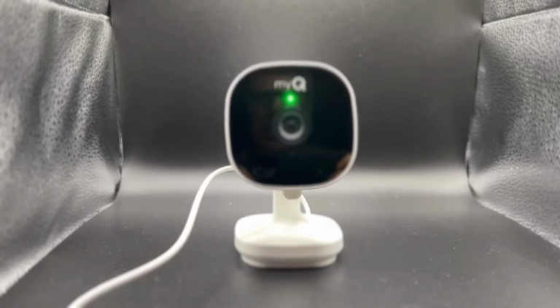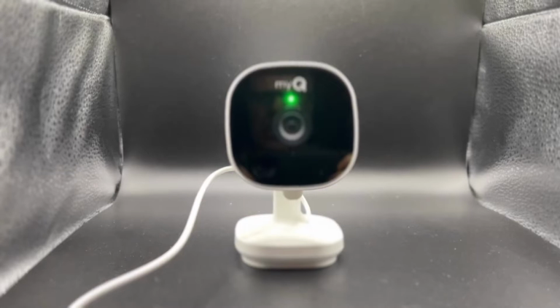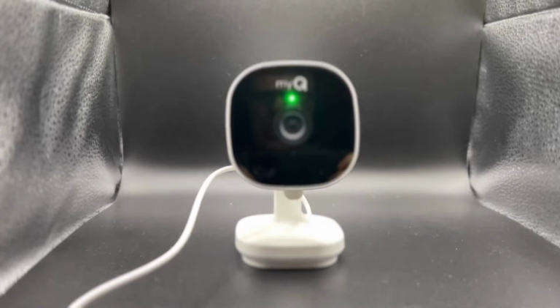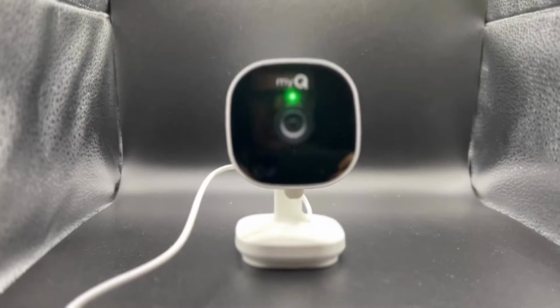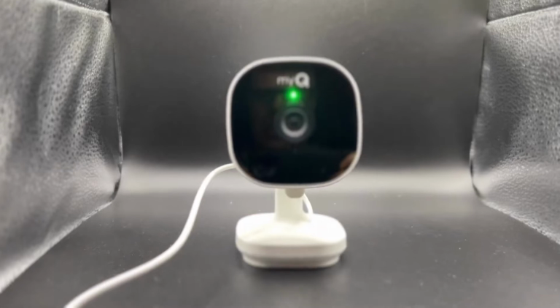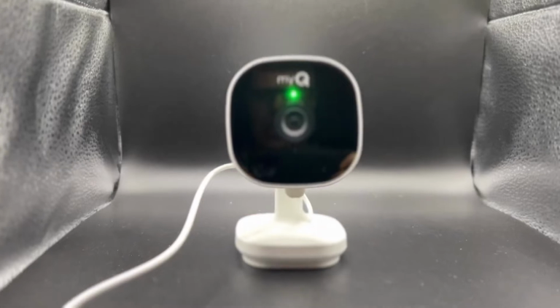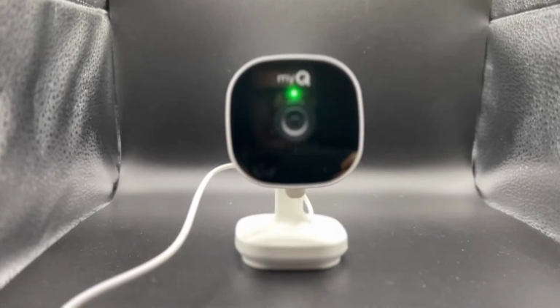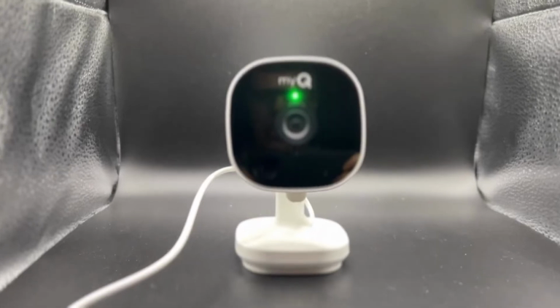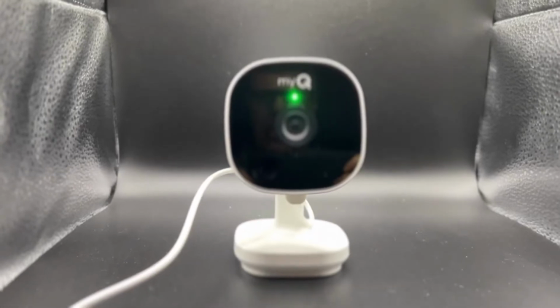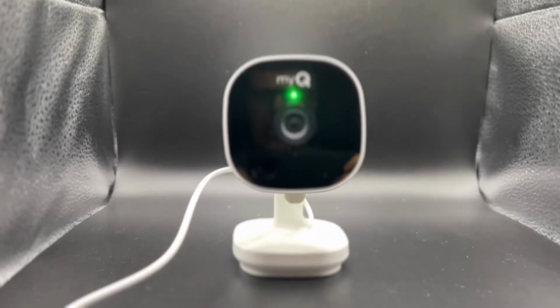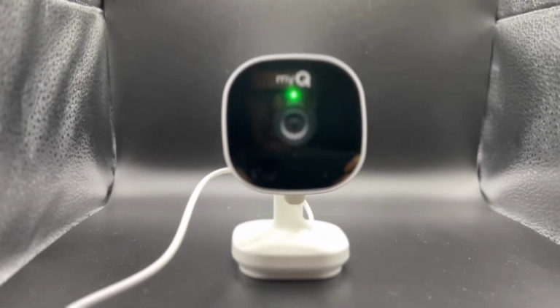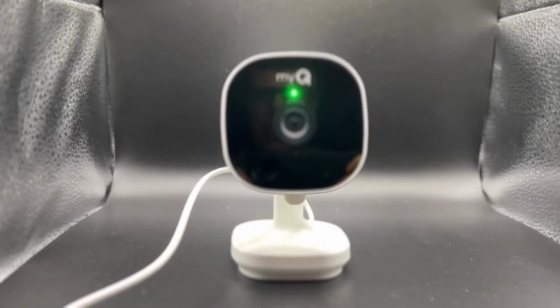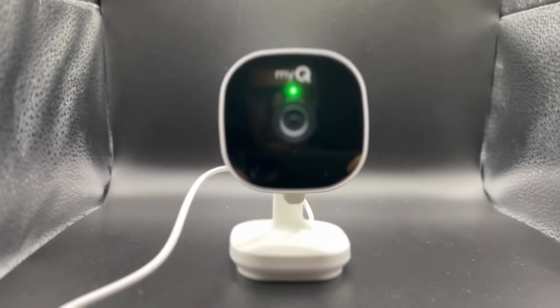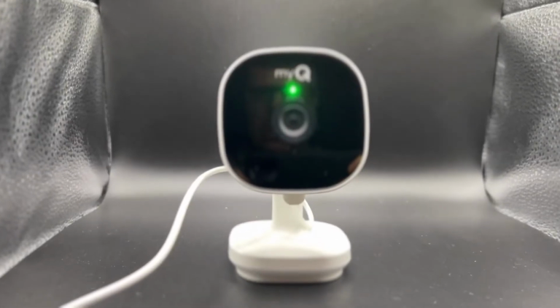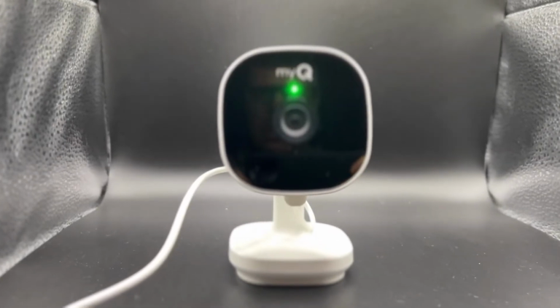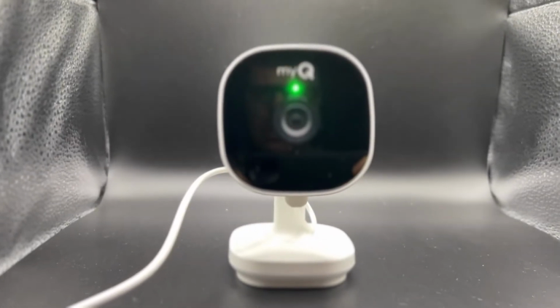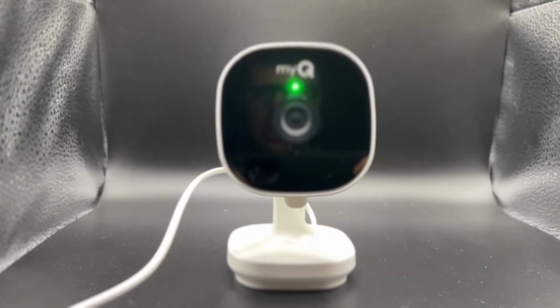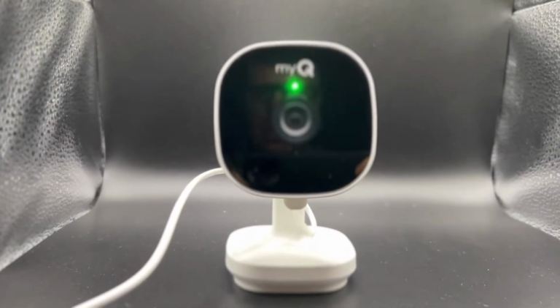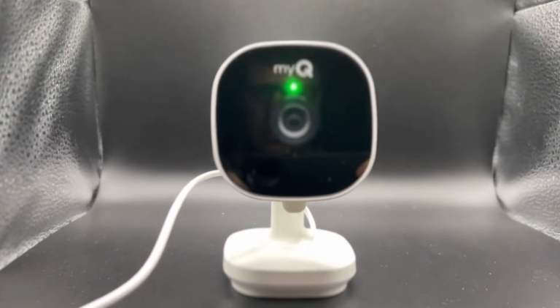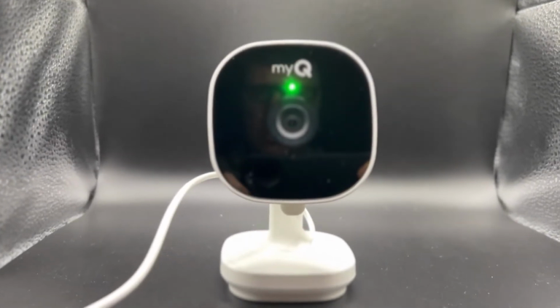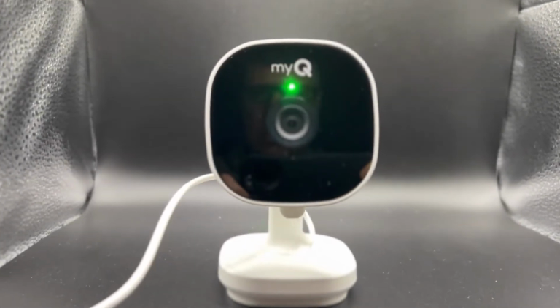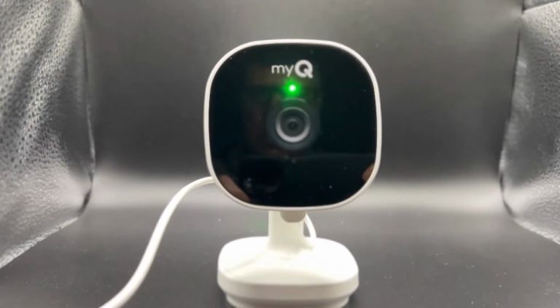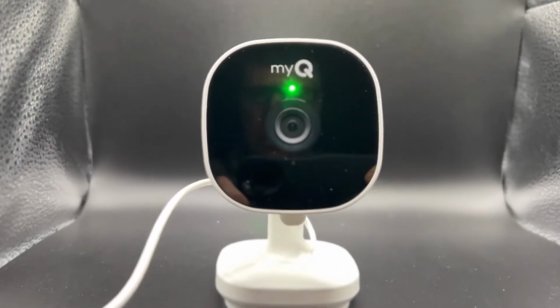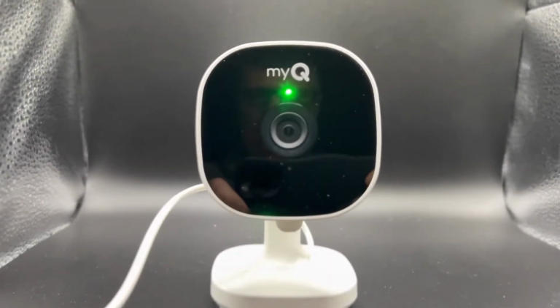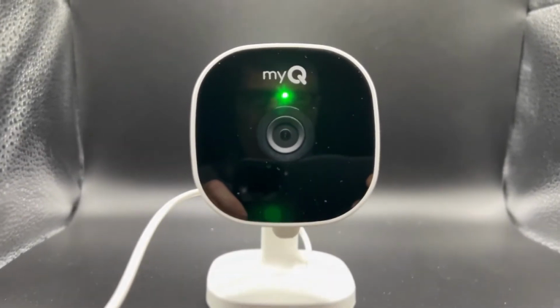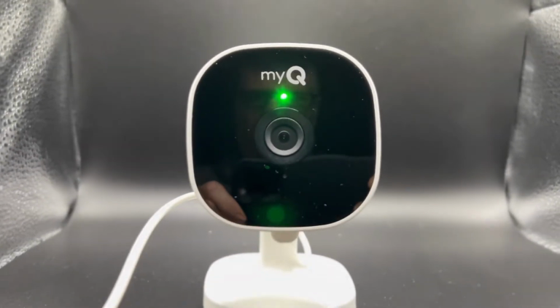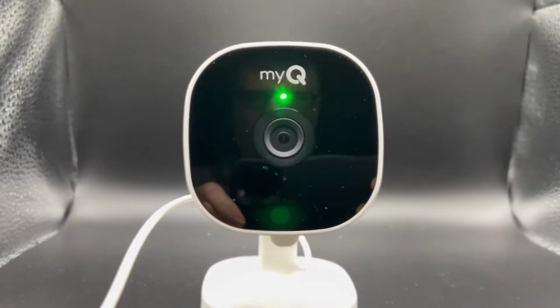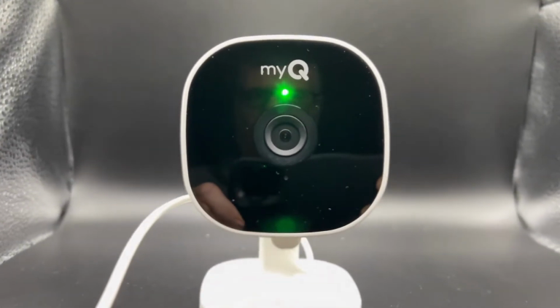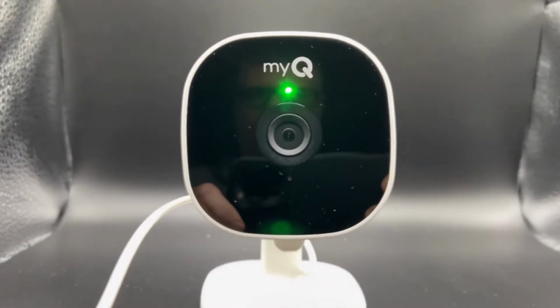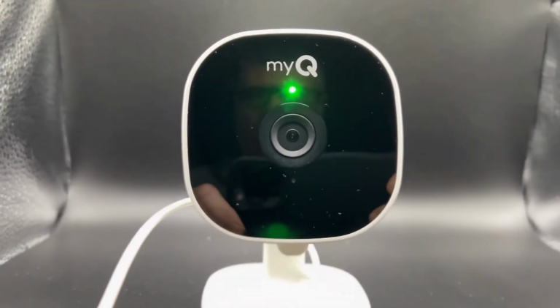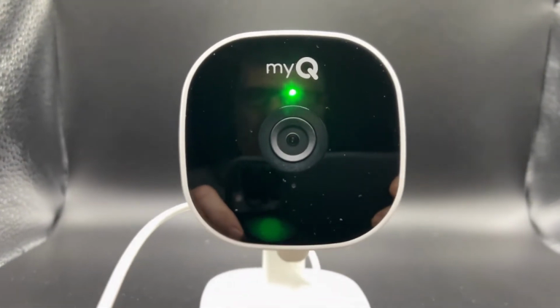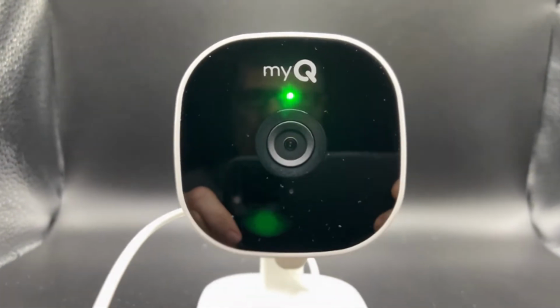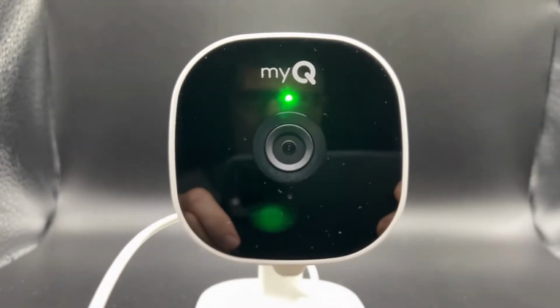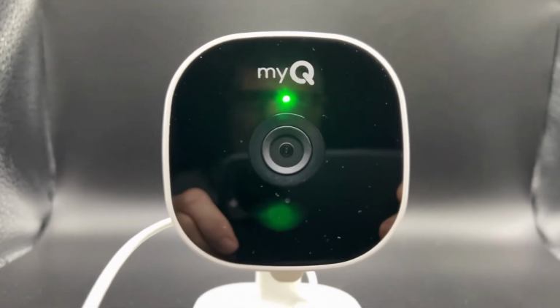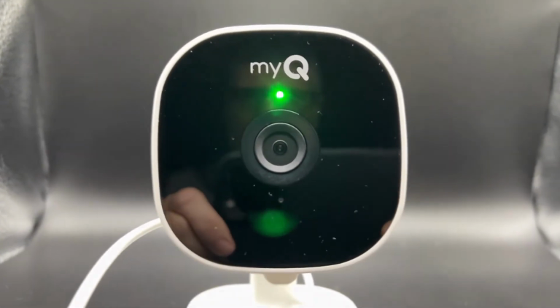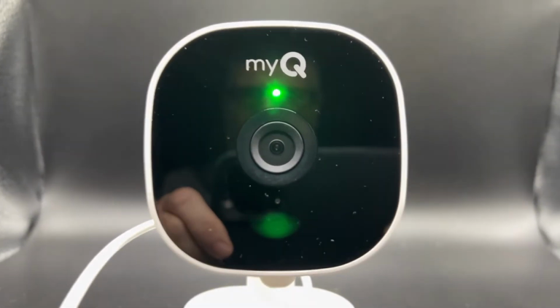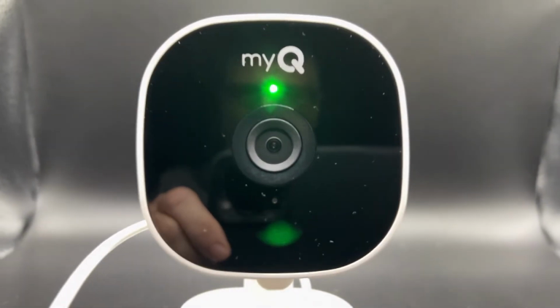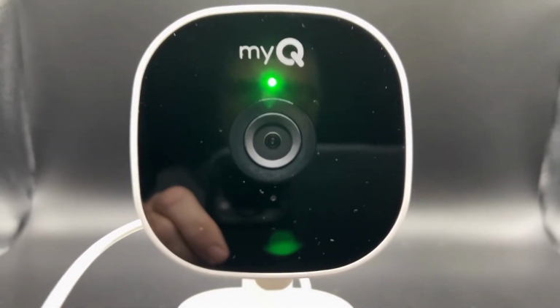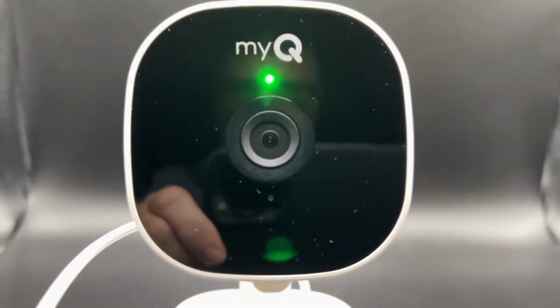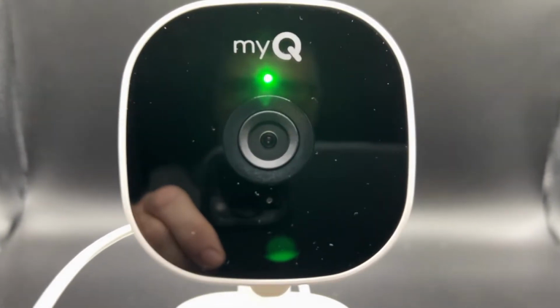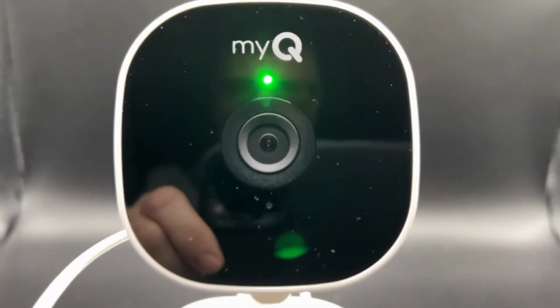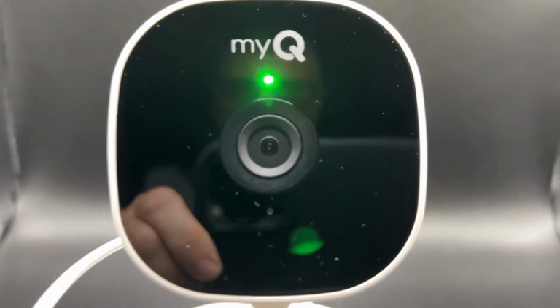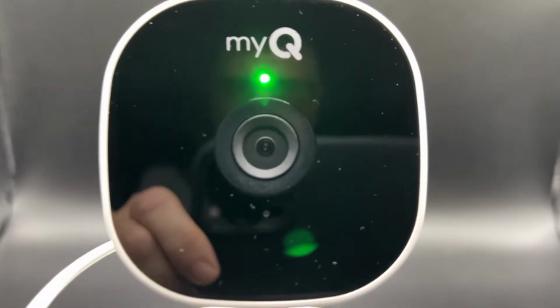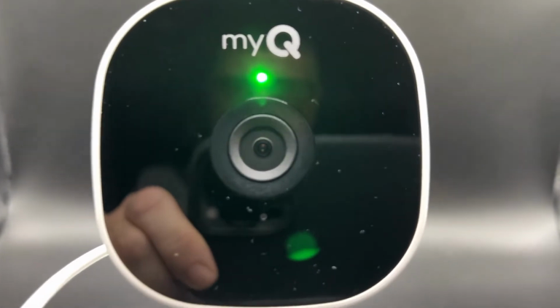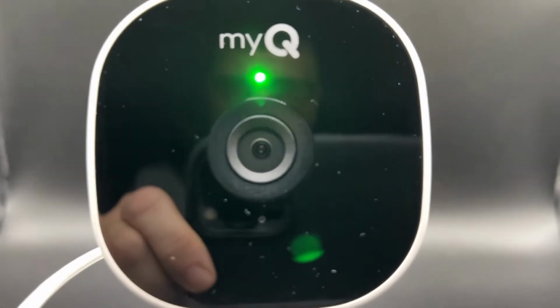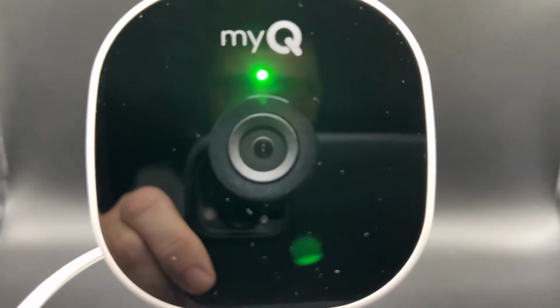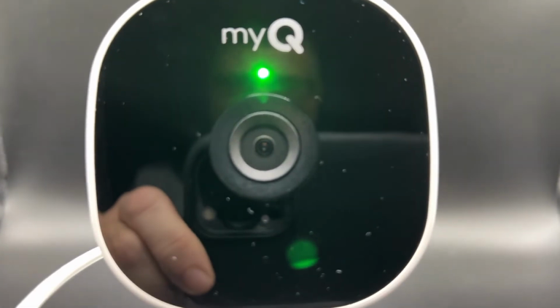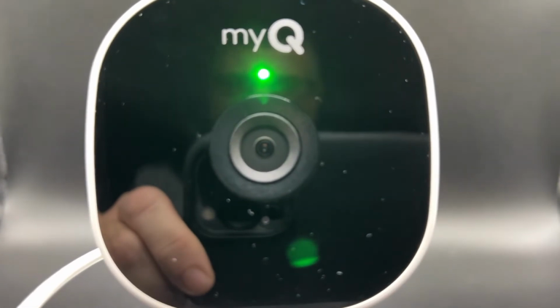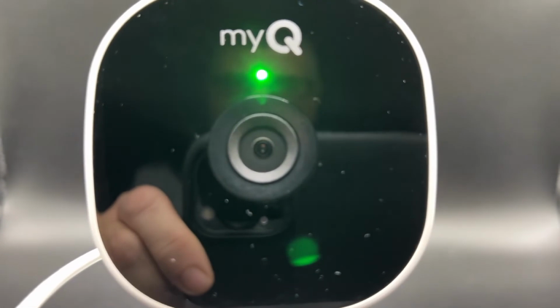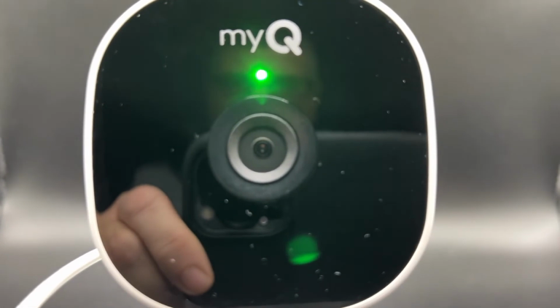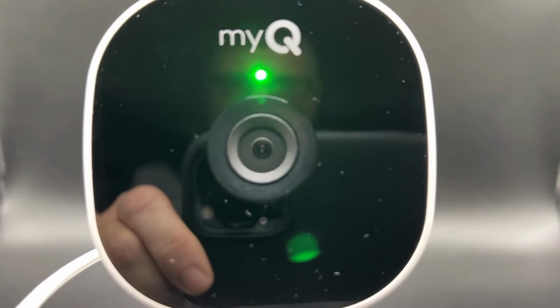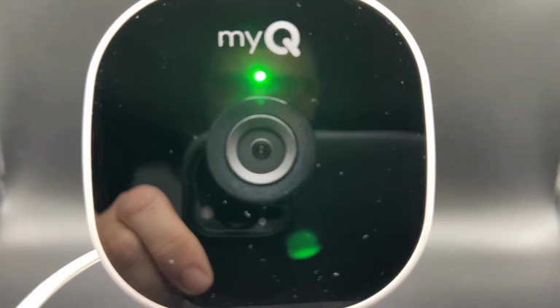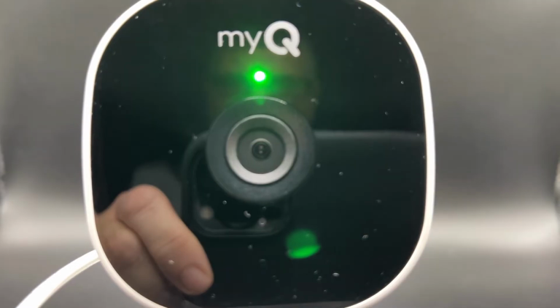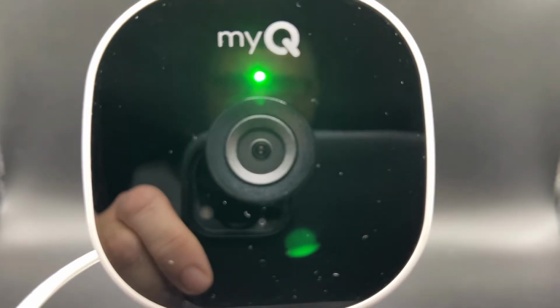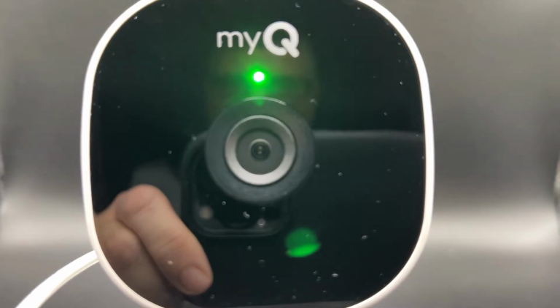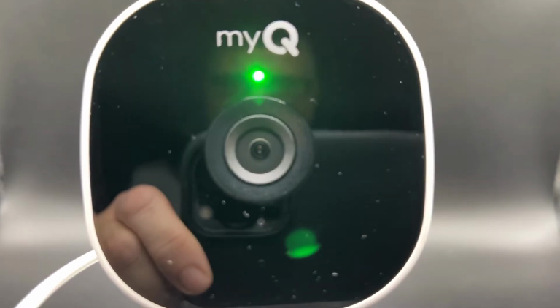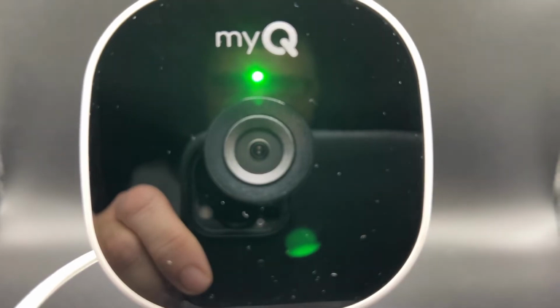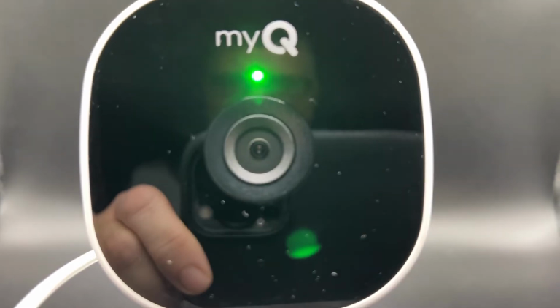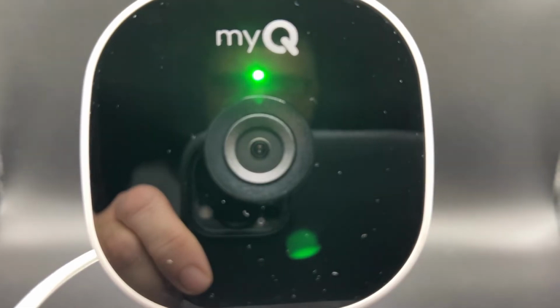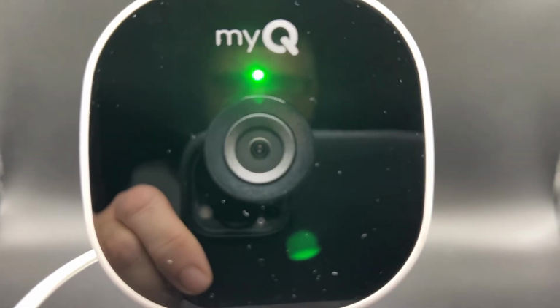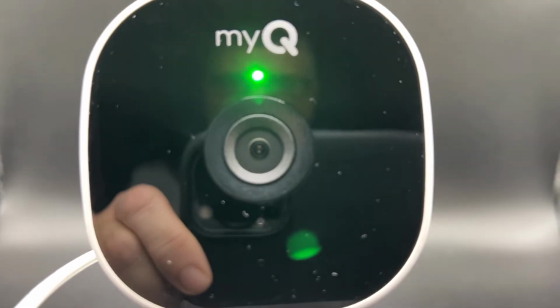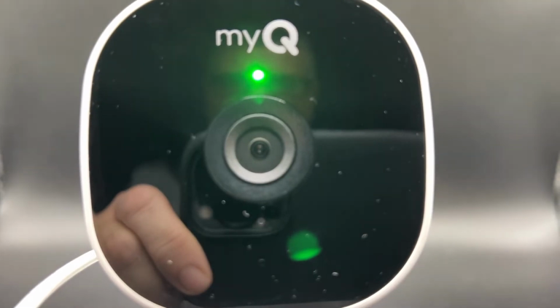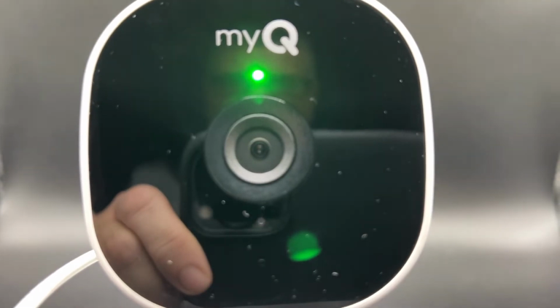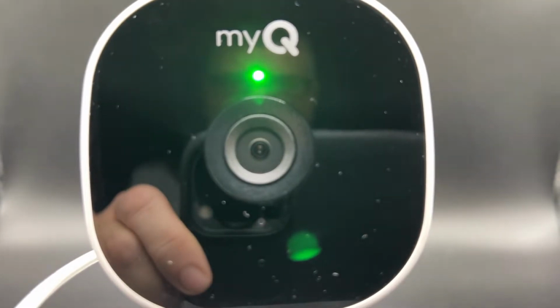Today I'm going to reset the MyQ camera back to factory default settings. Let's get started.